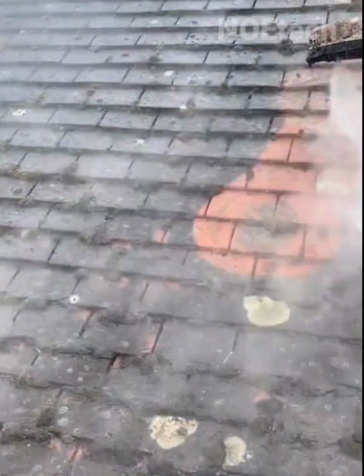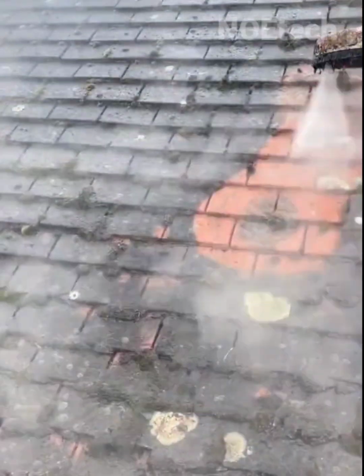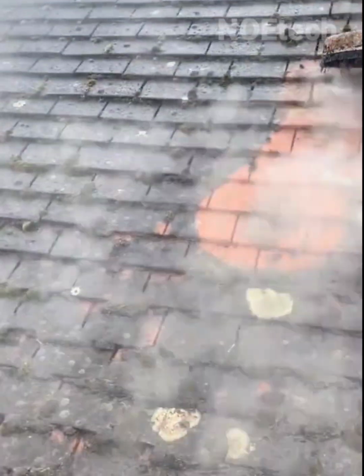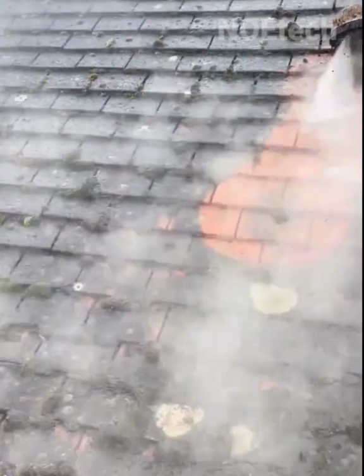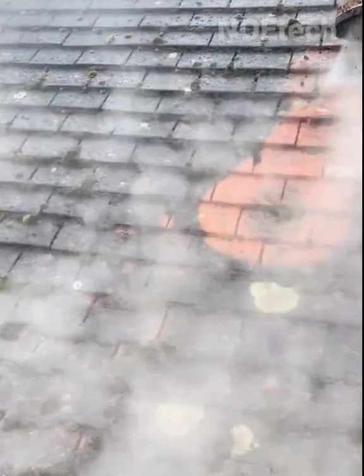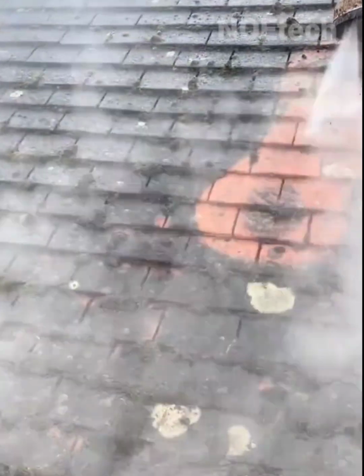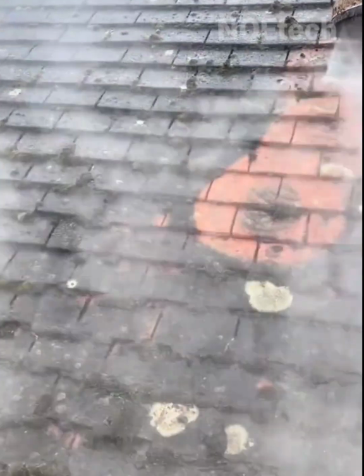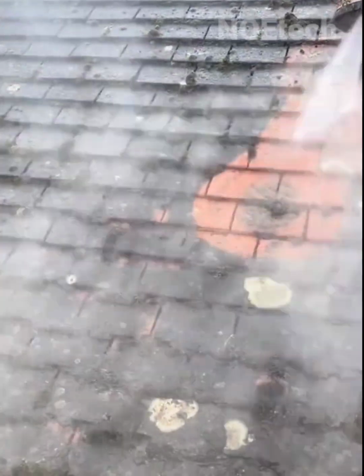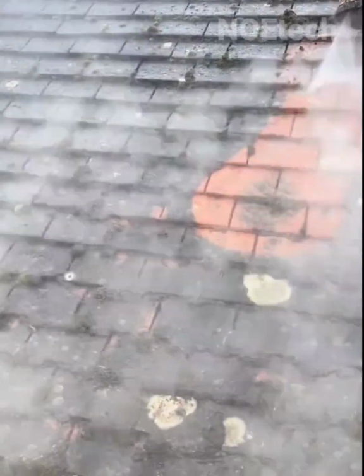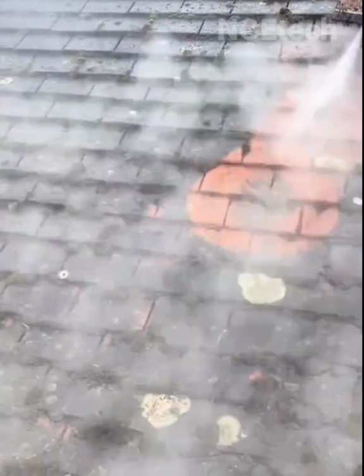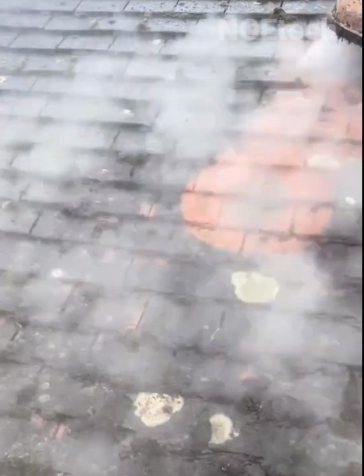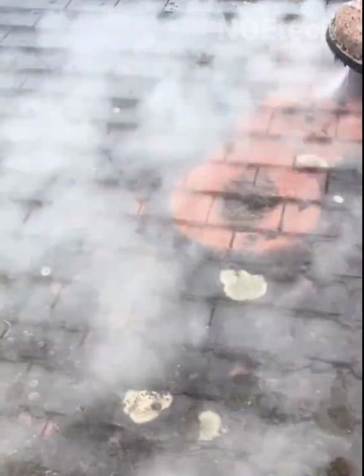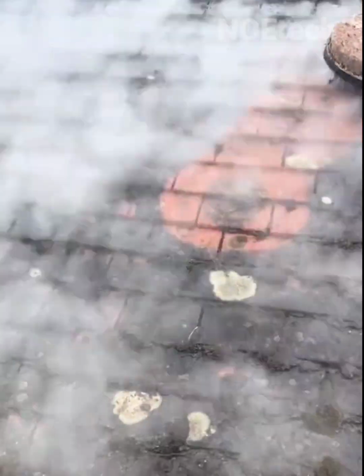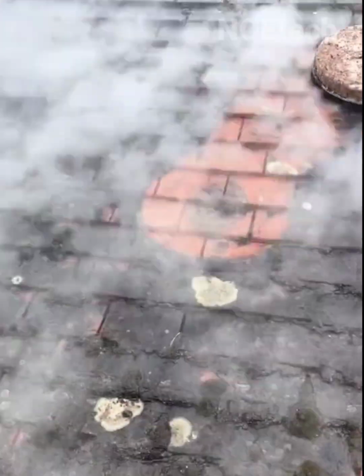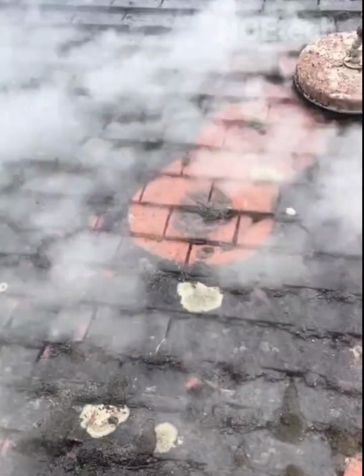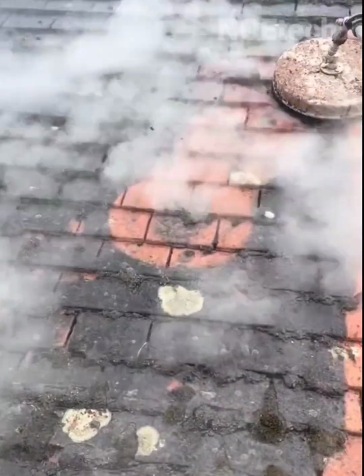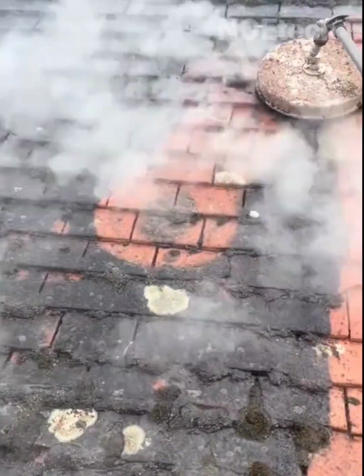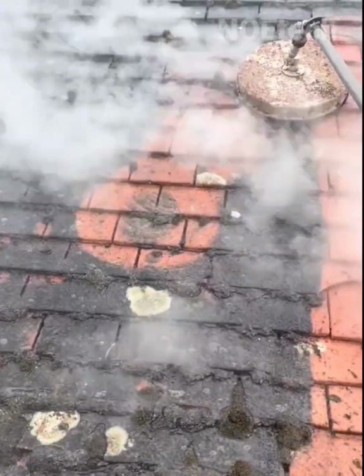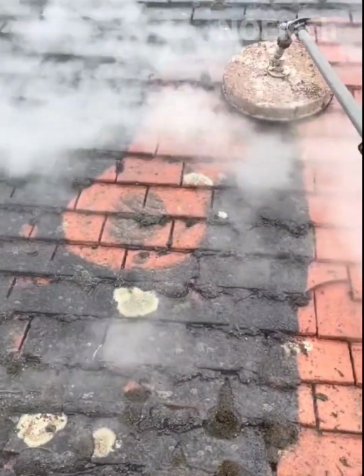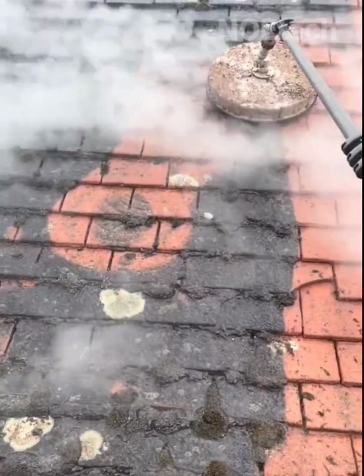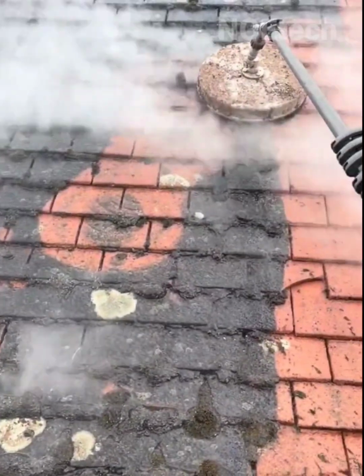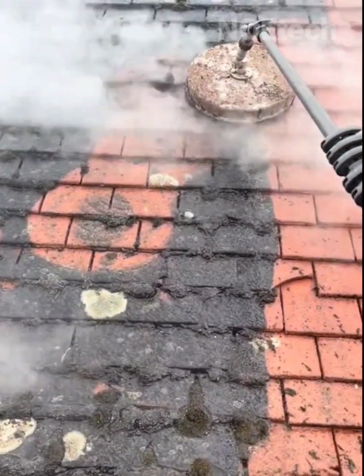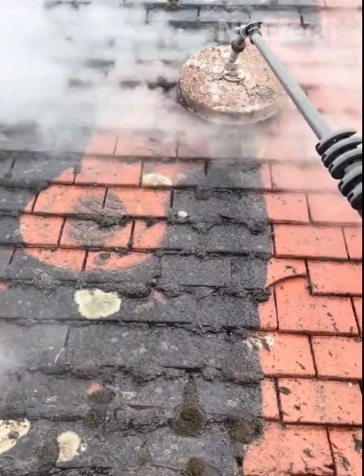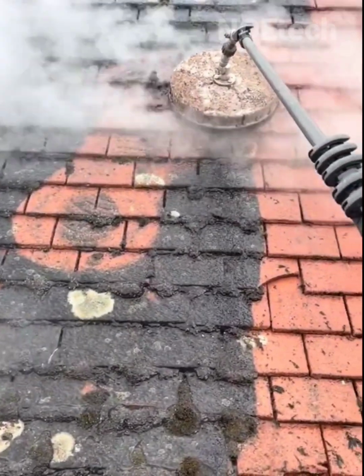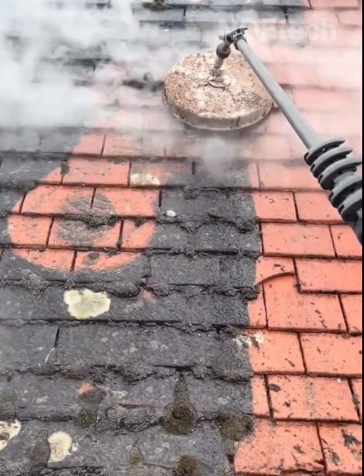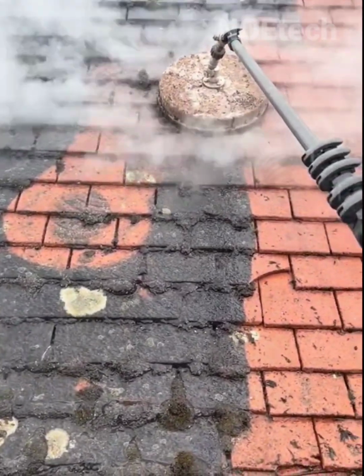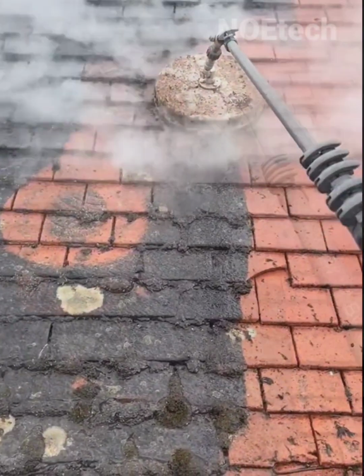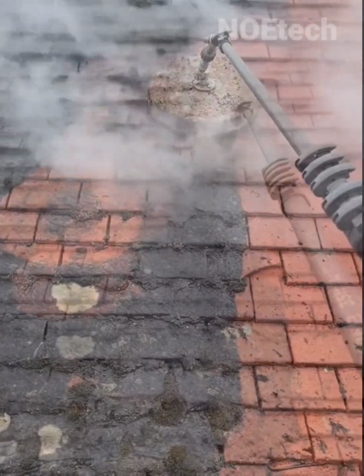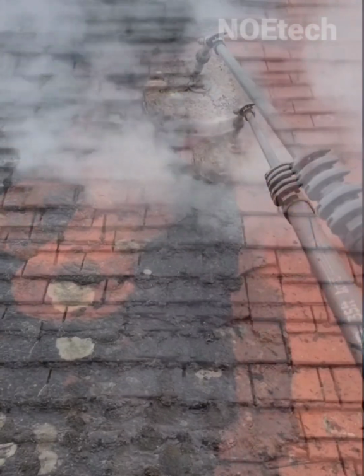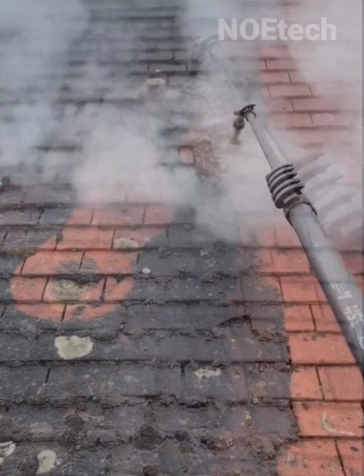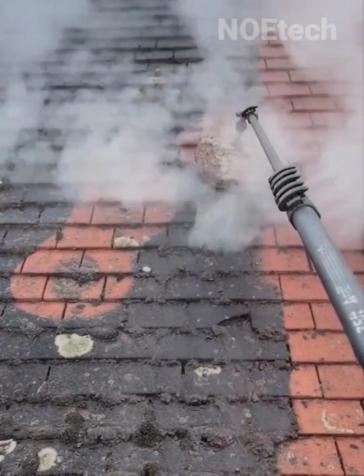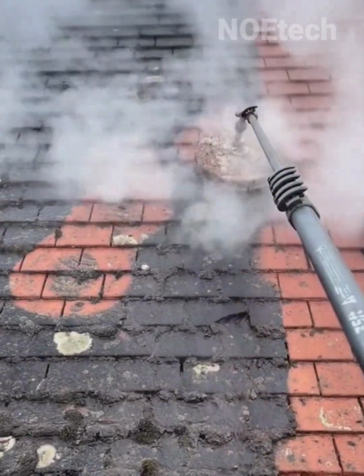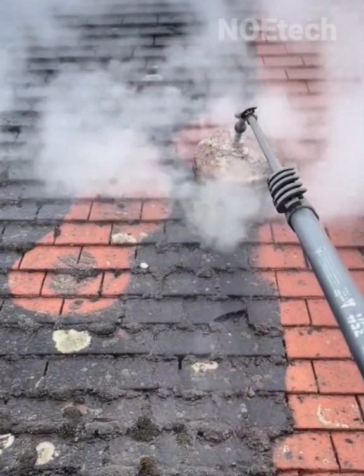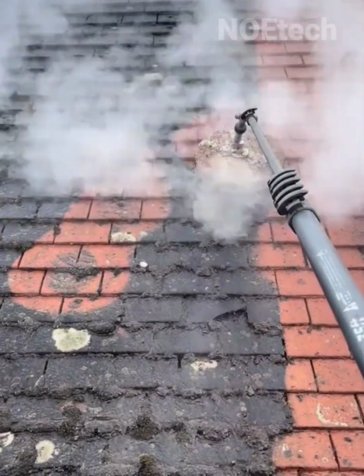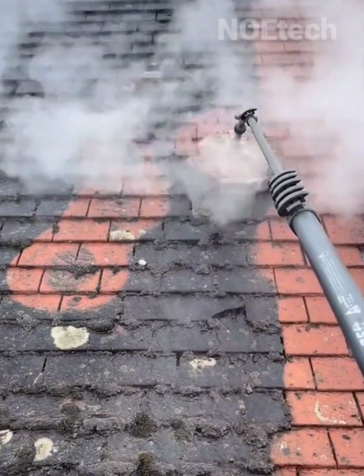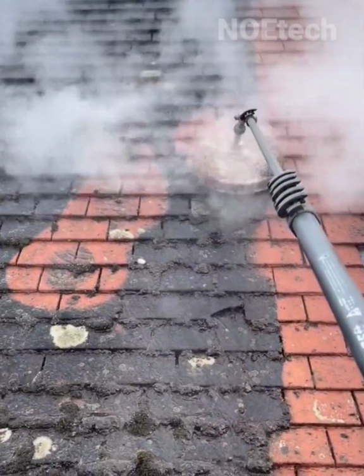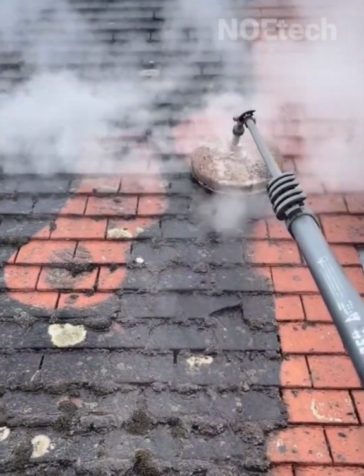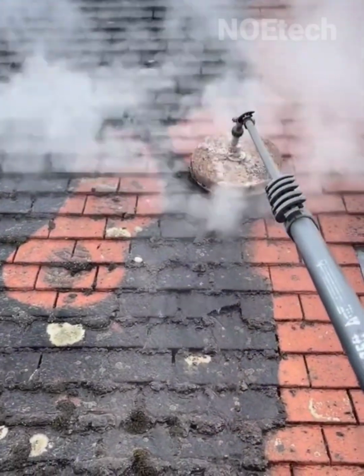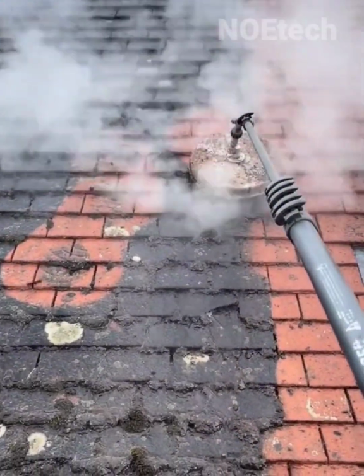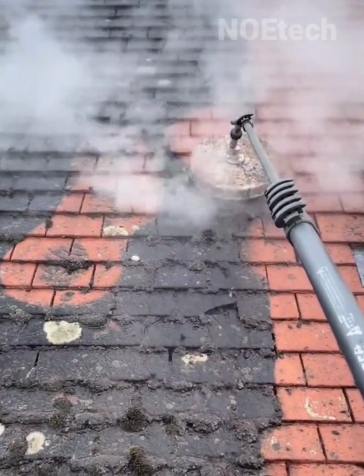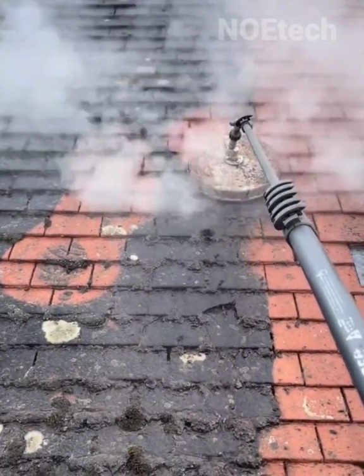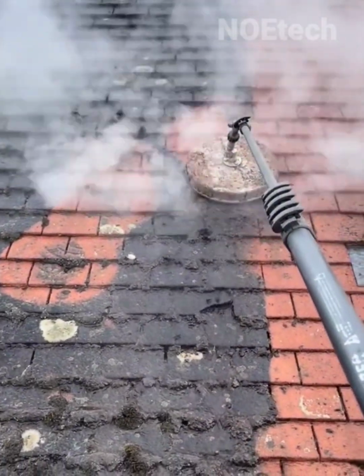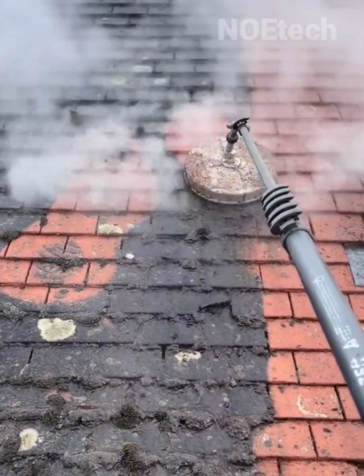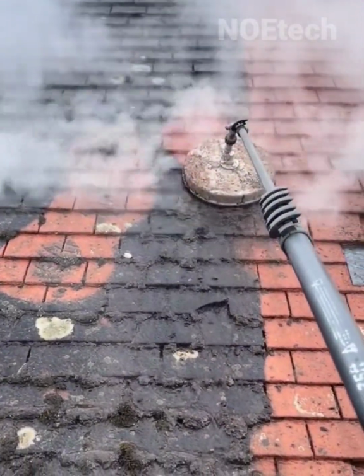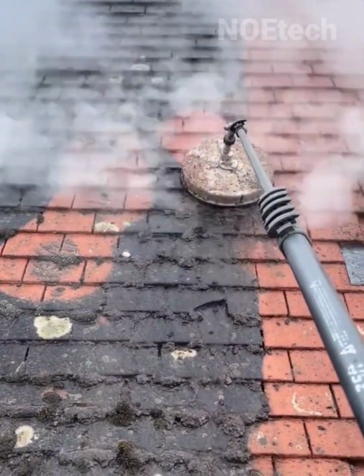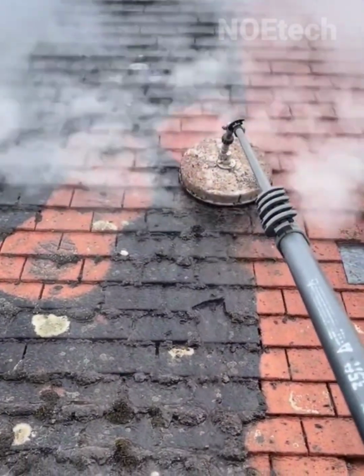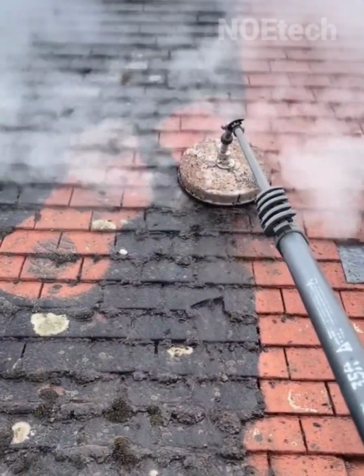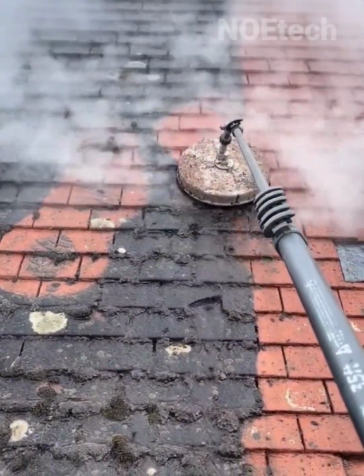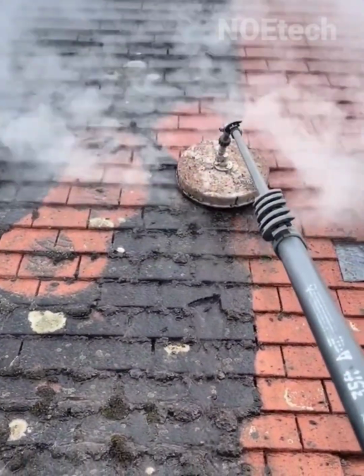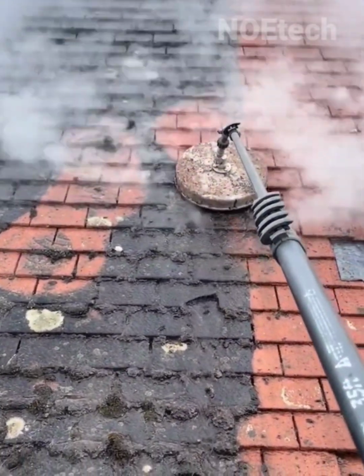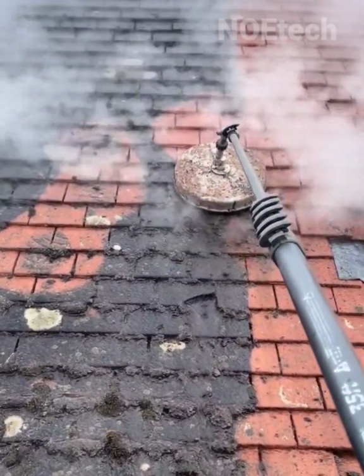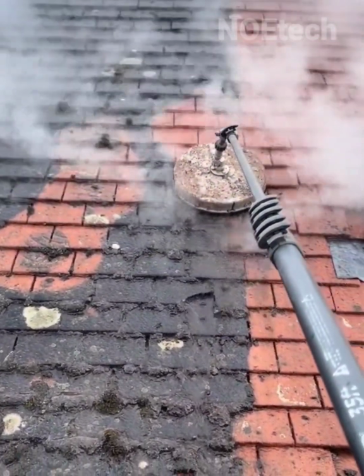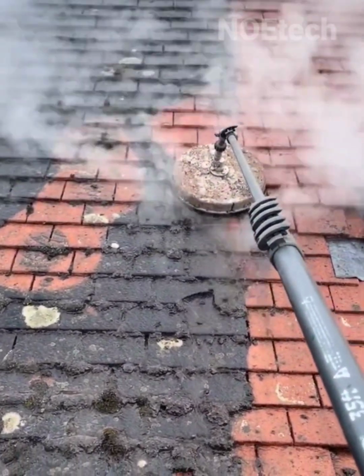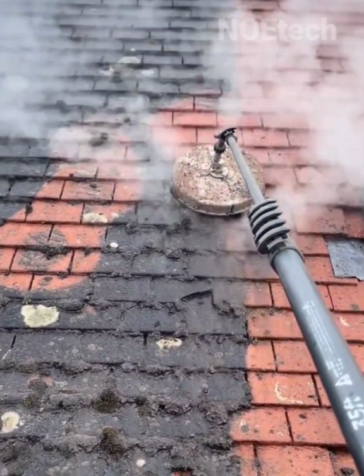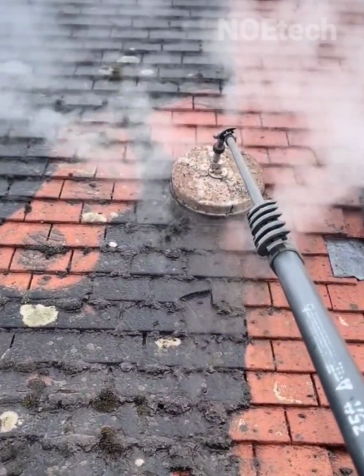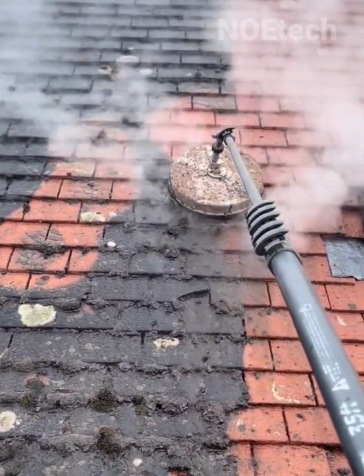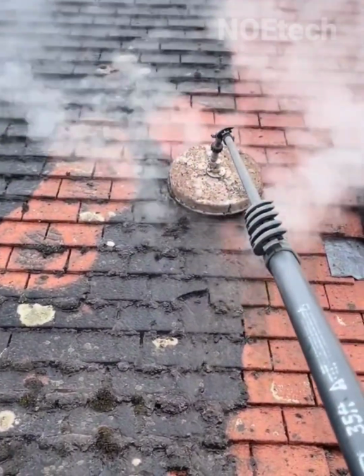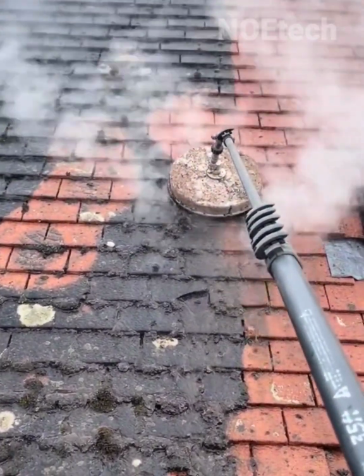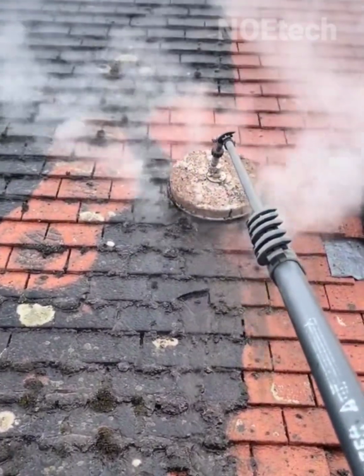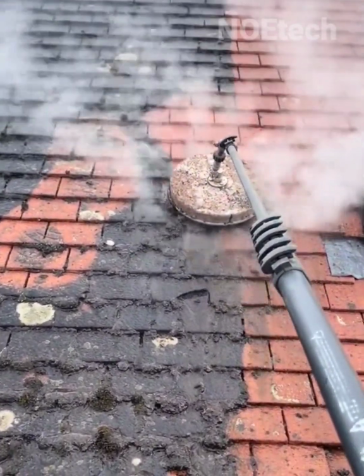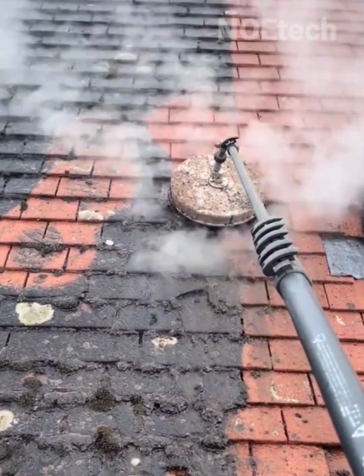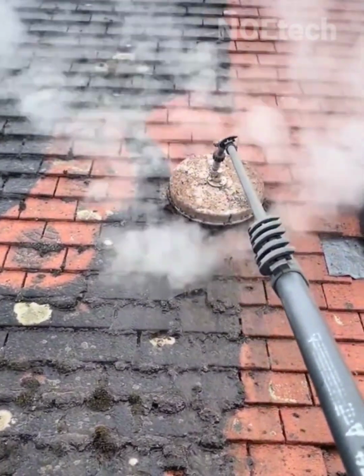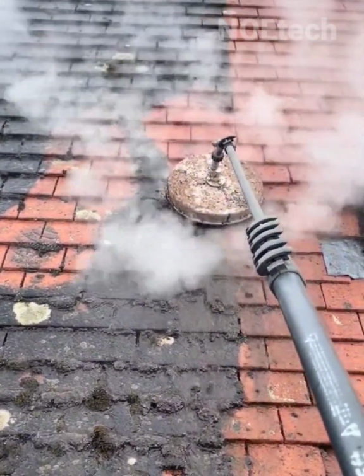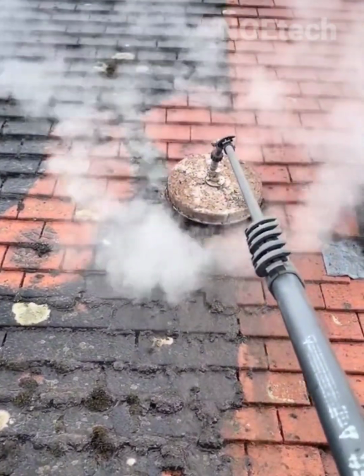The crust that sticks firmly to your roof is guaranteed not to be able to withstand the powerful spray of dry ice with its twisting motion.